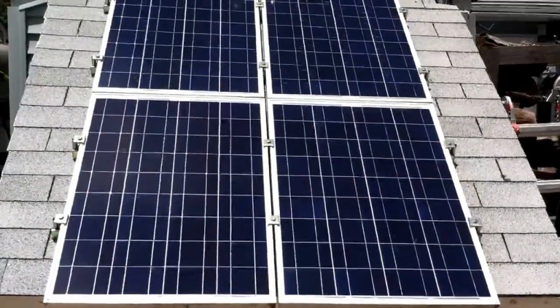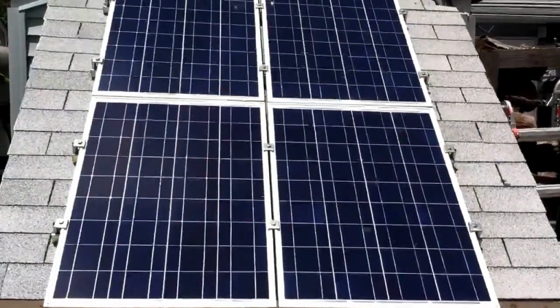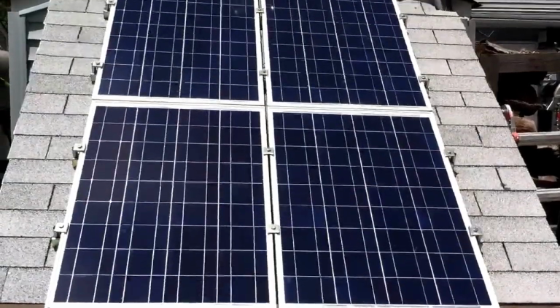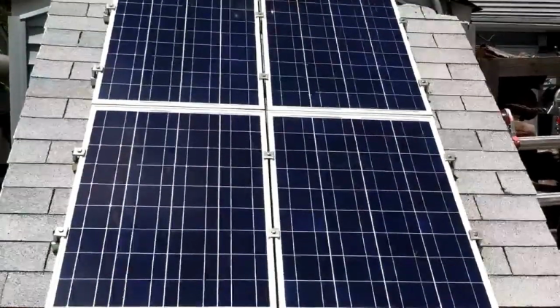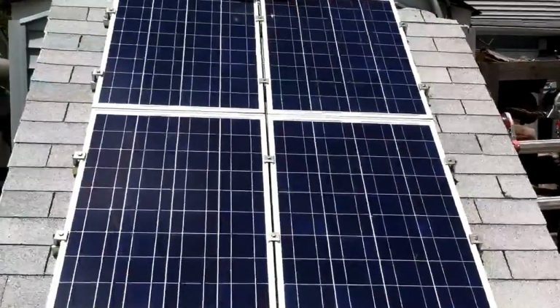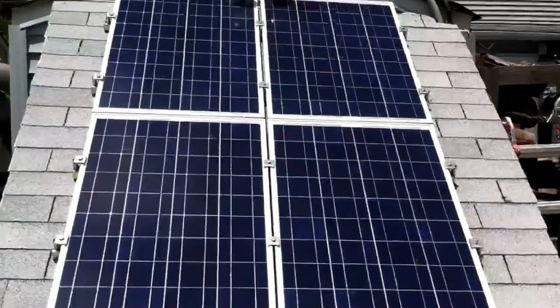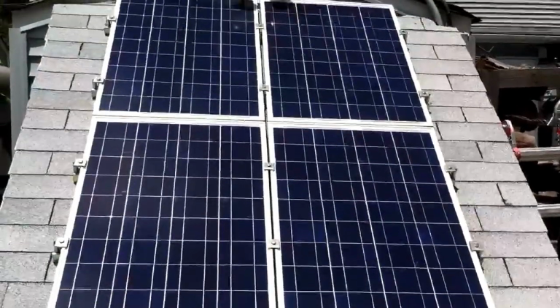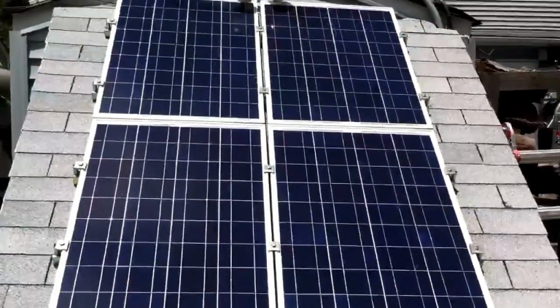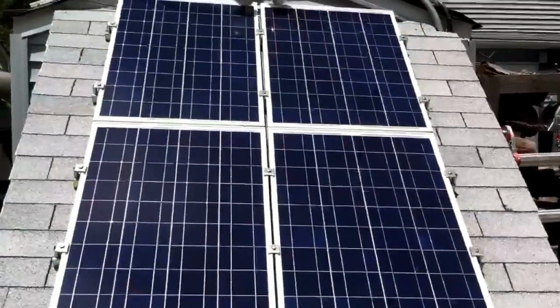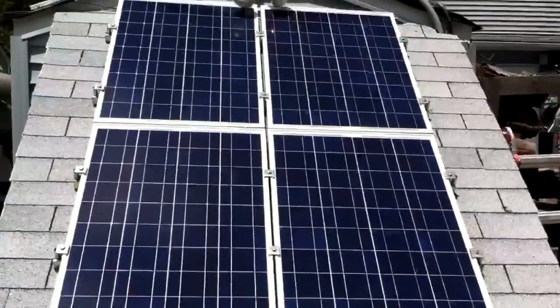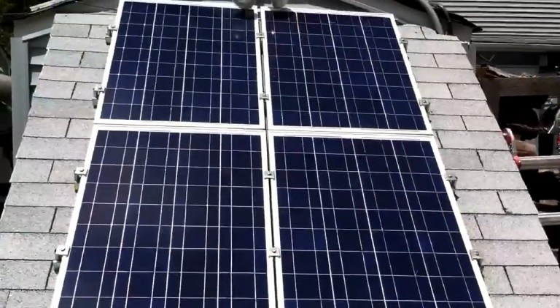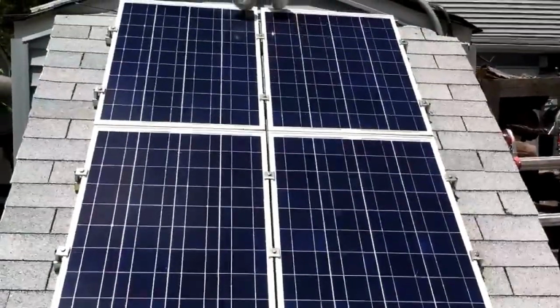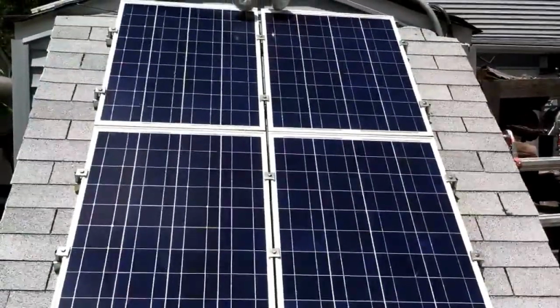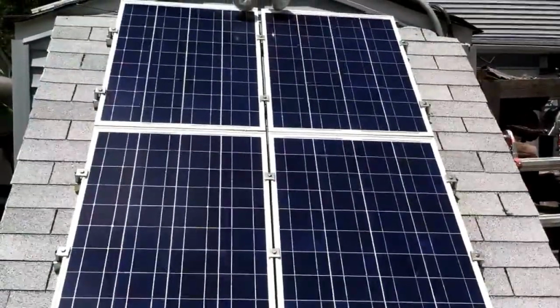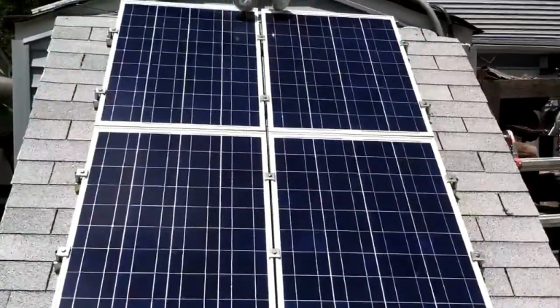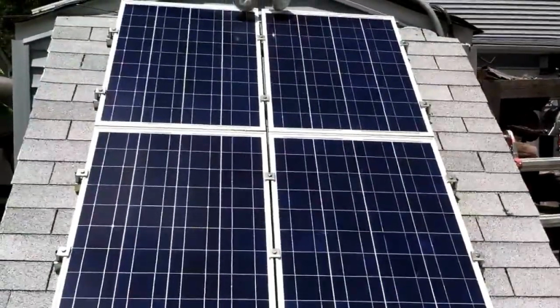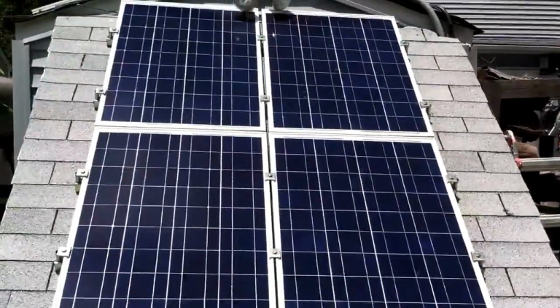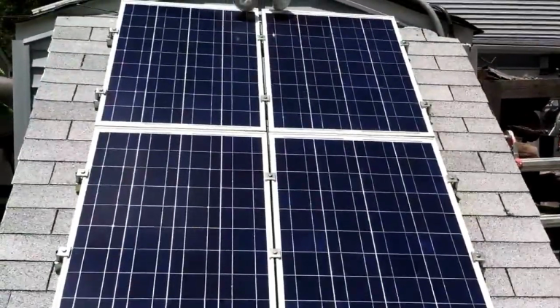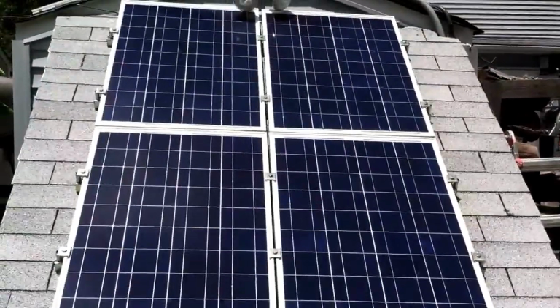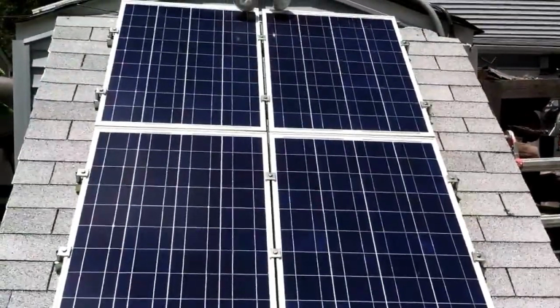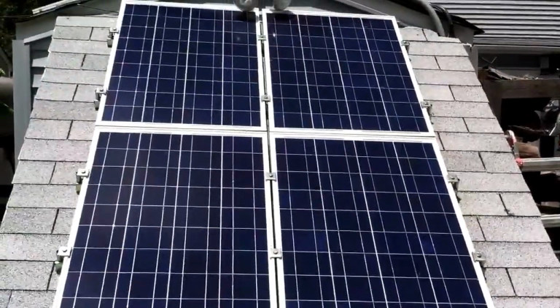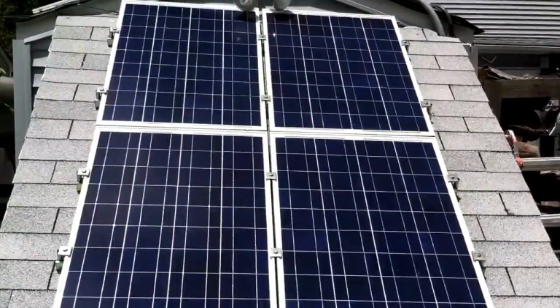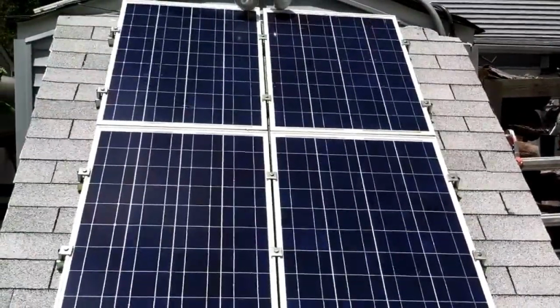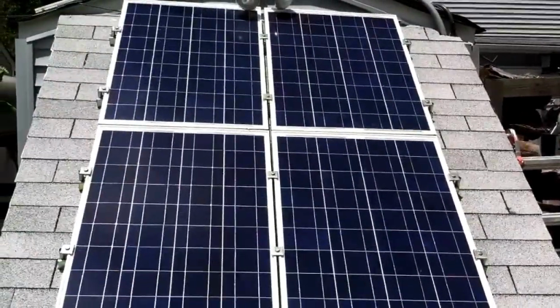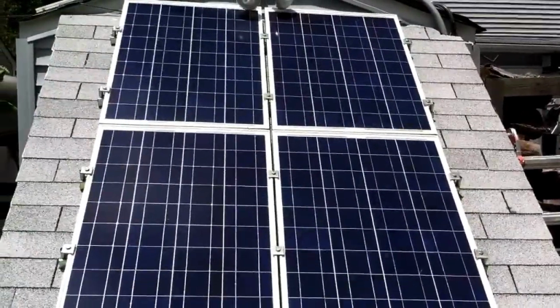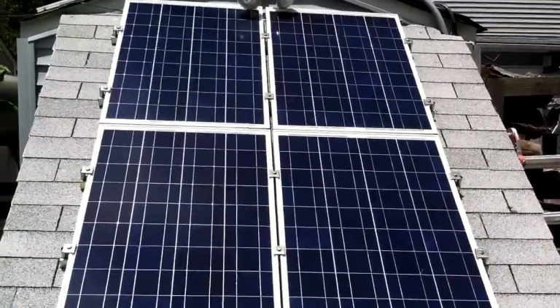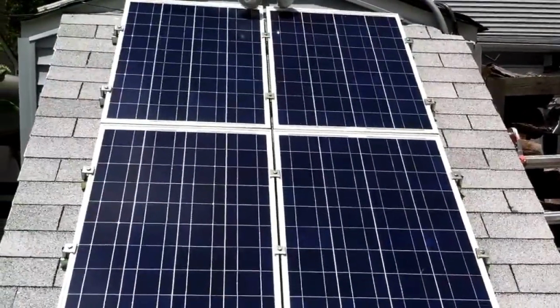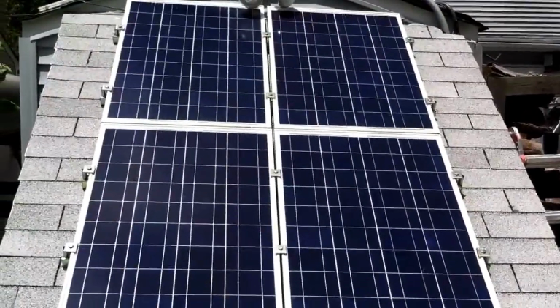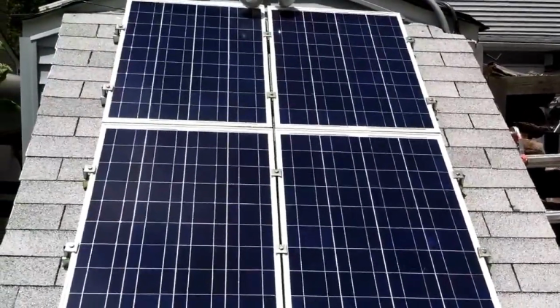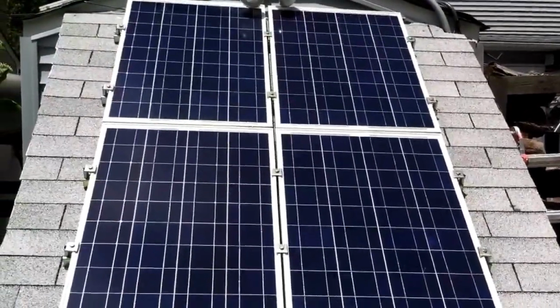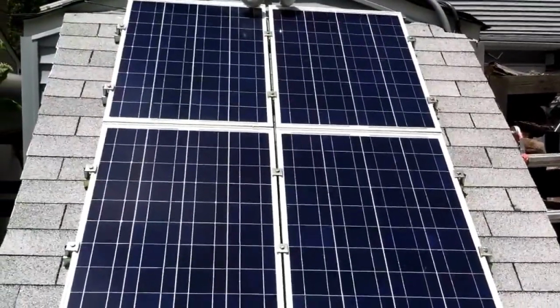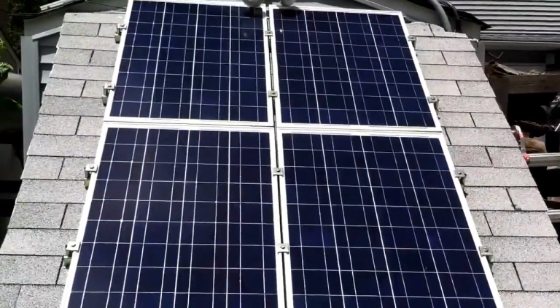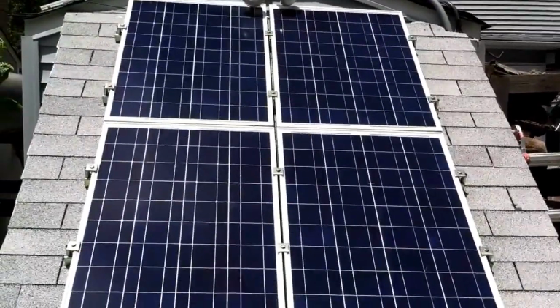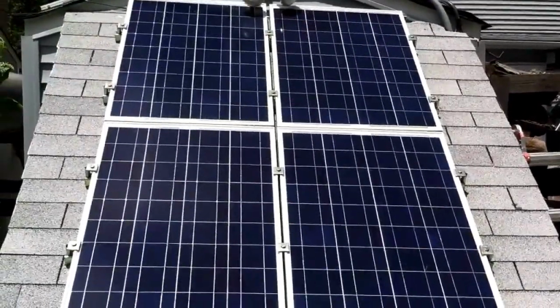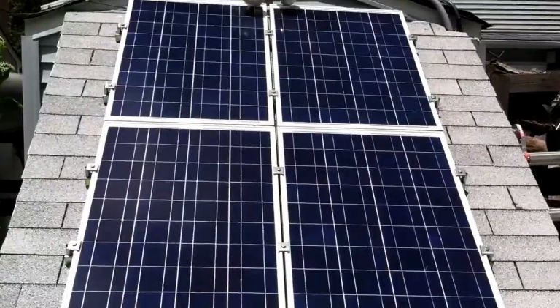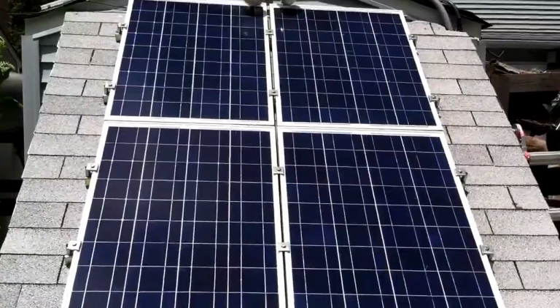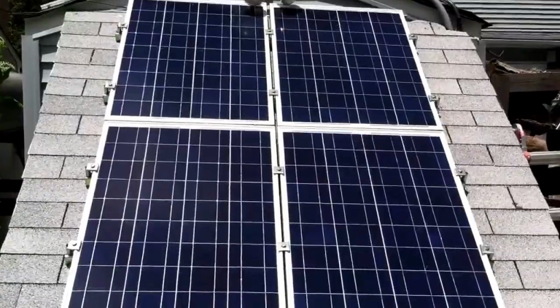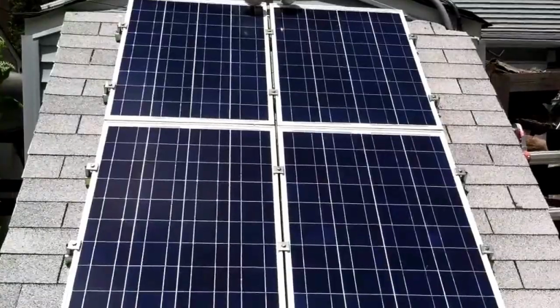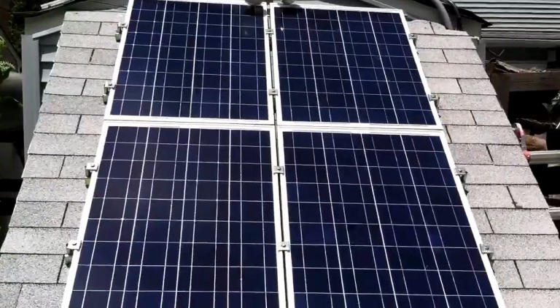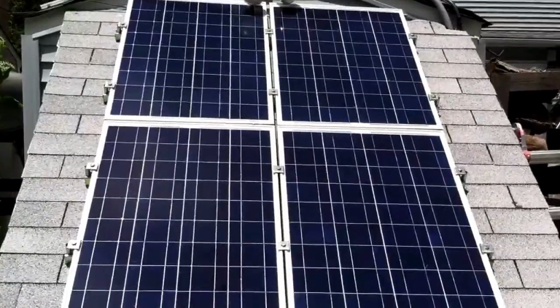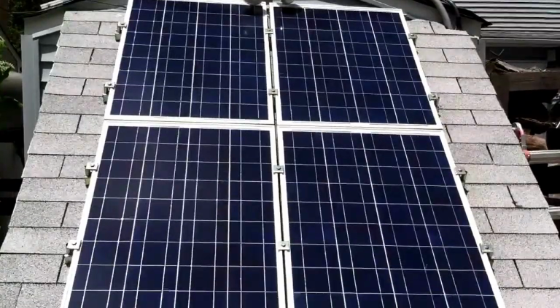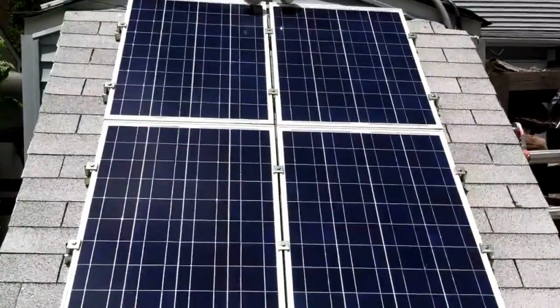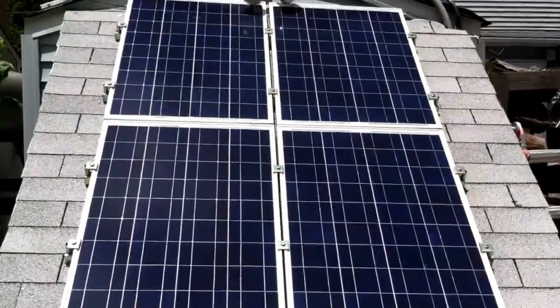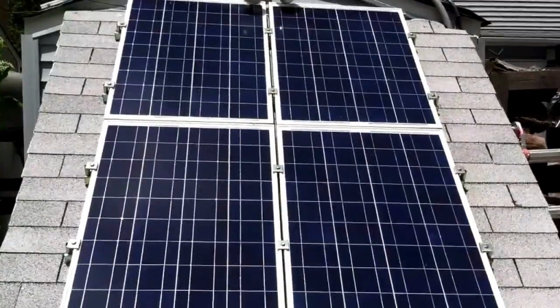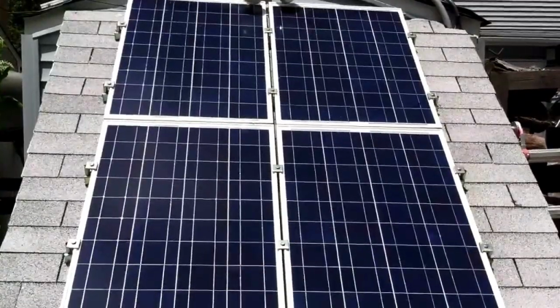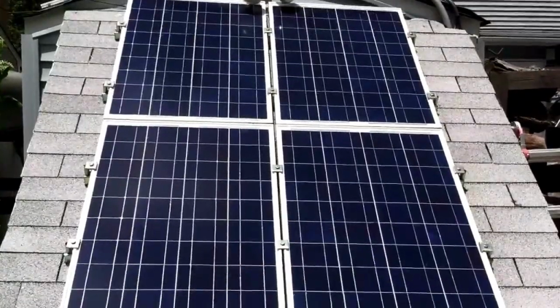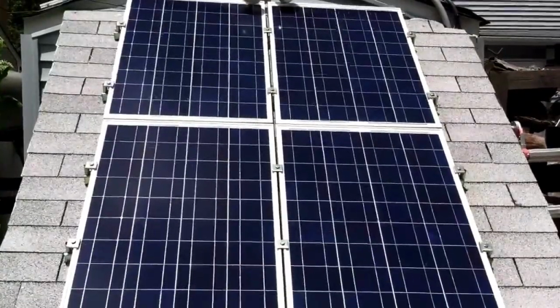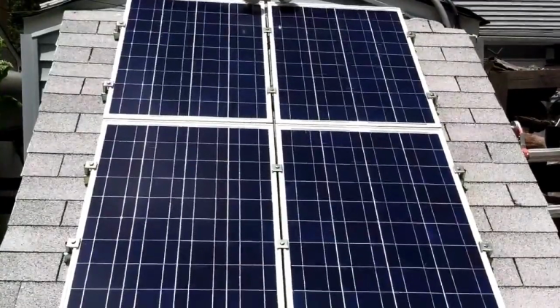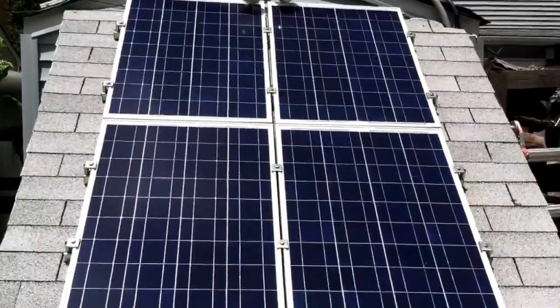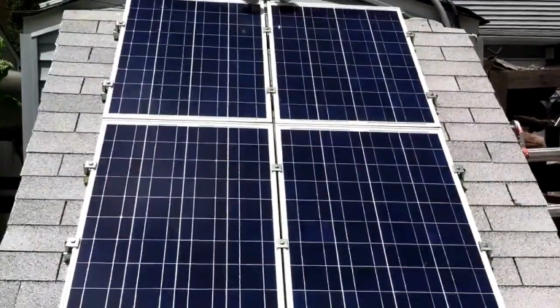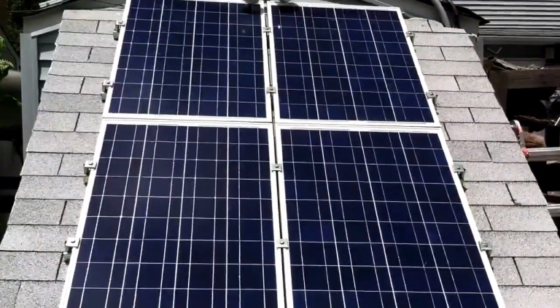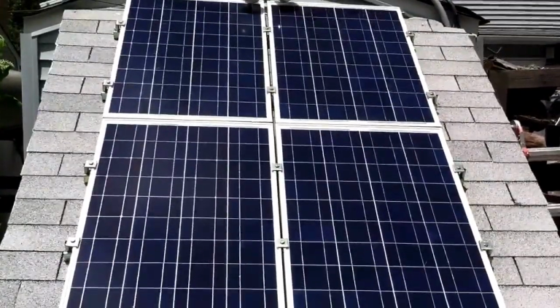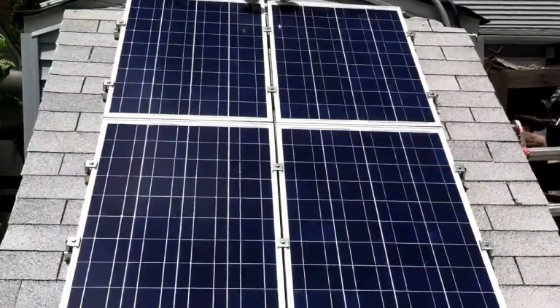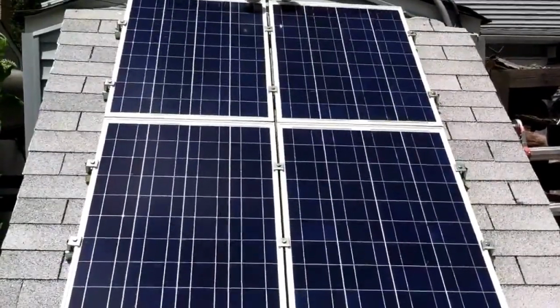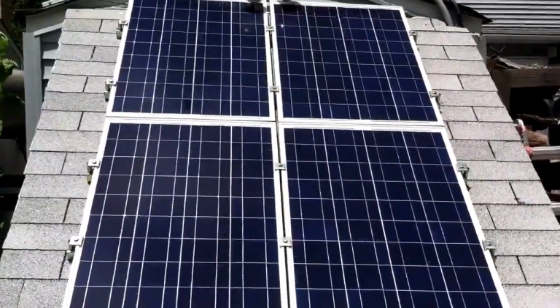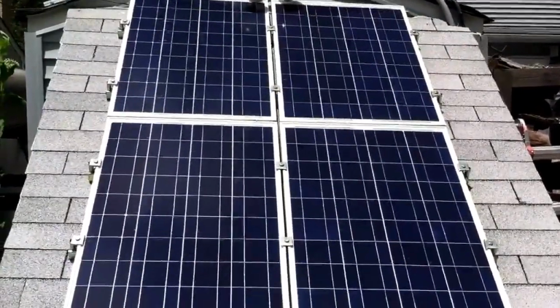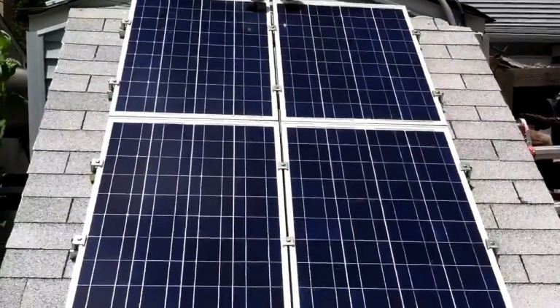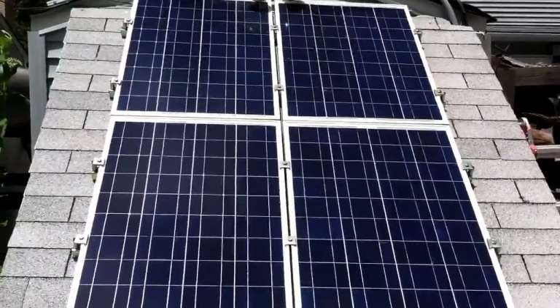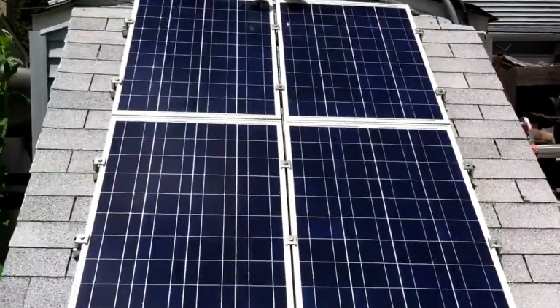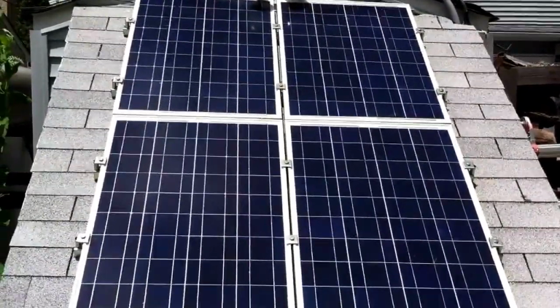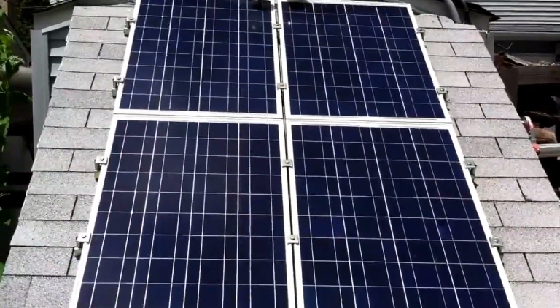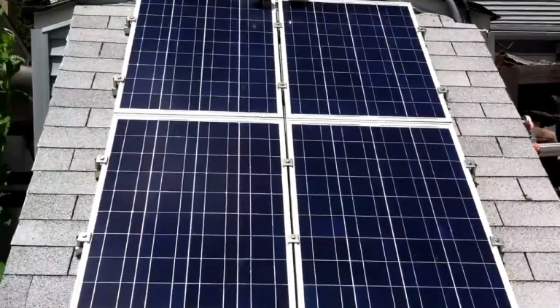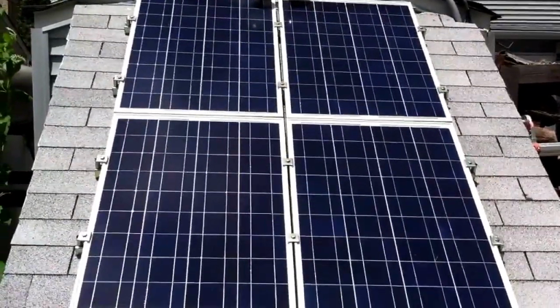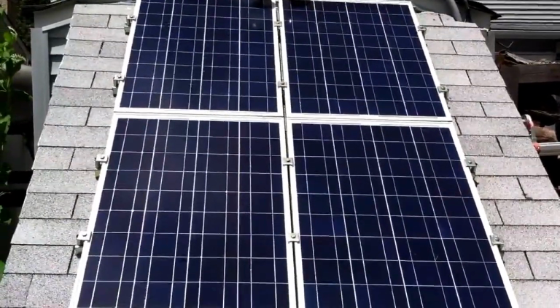Howdy folks. I know it's been a while since I made my last video, but I figured I'd do a solar update.